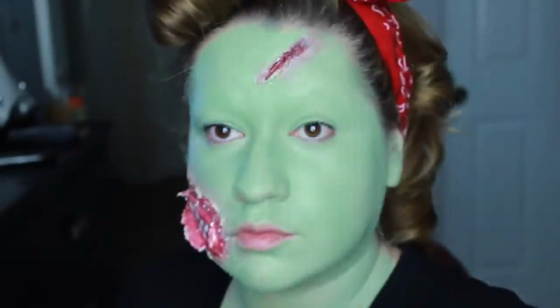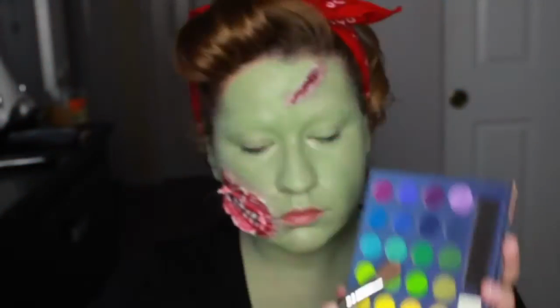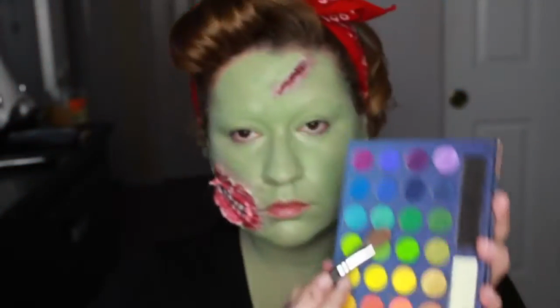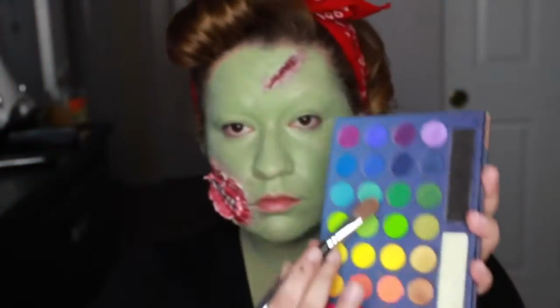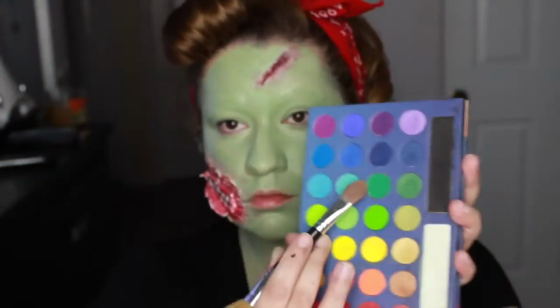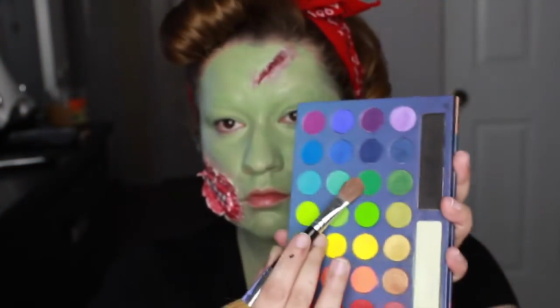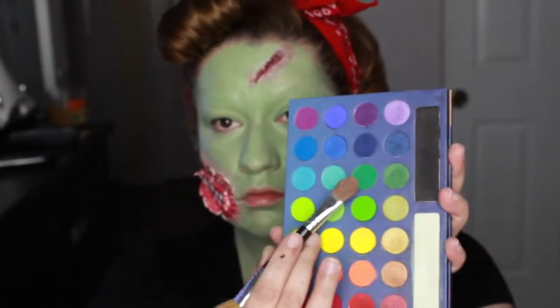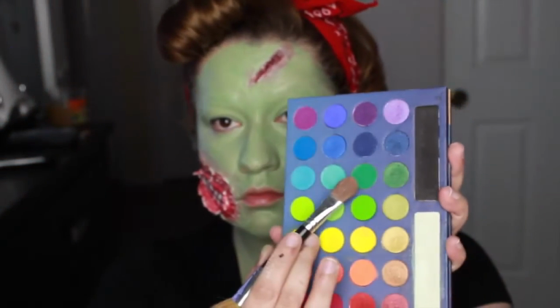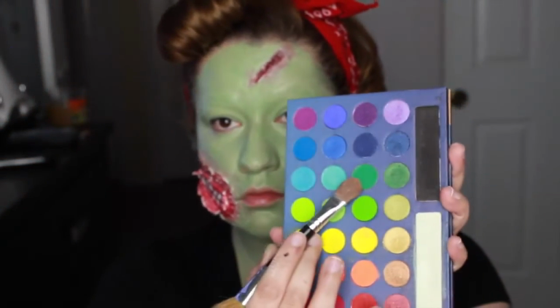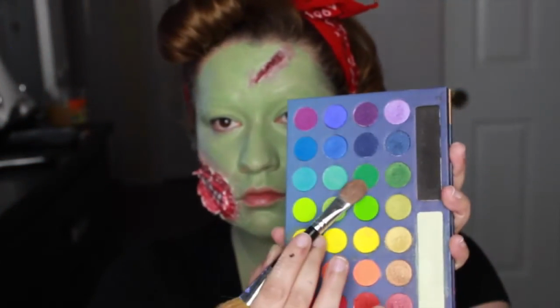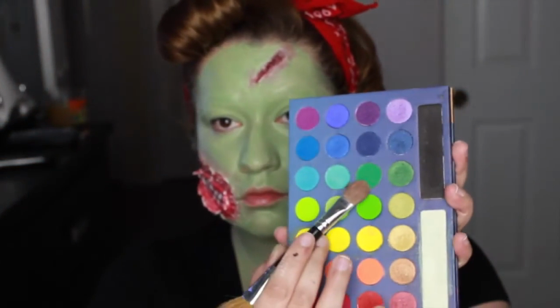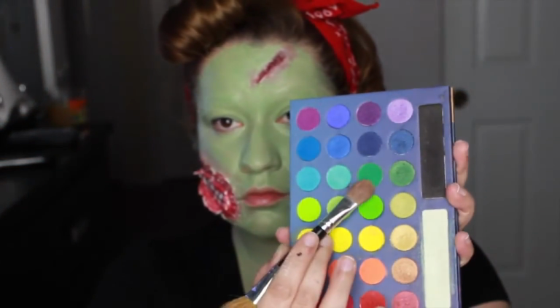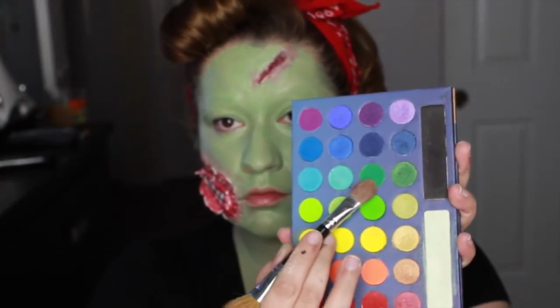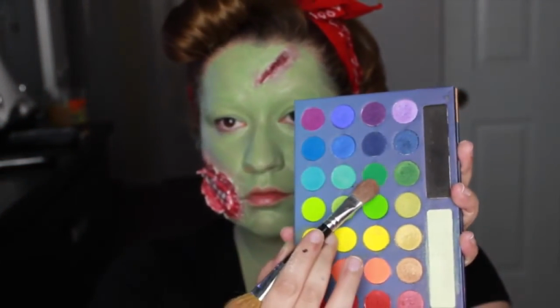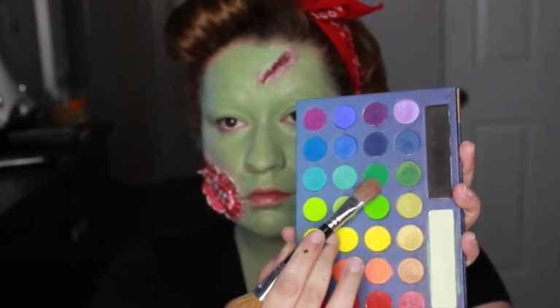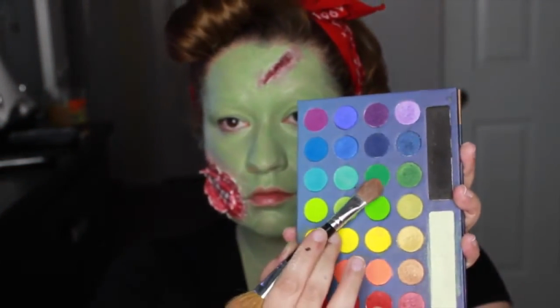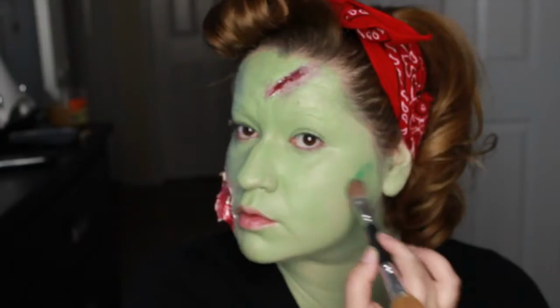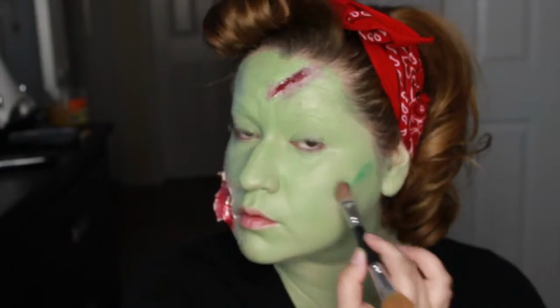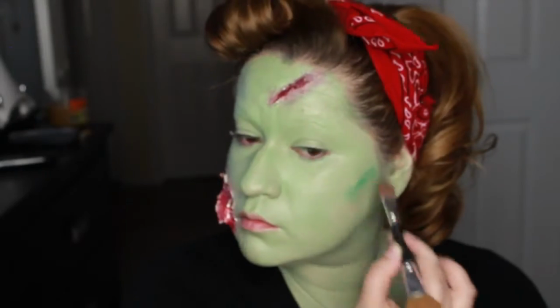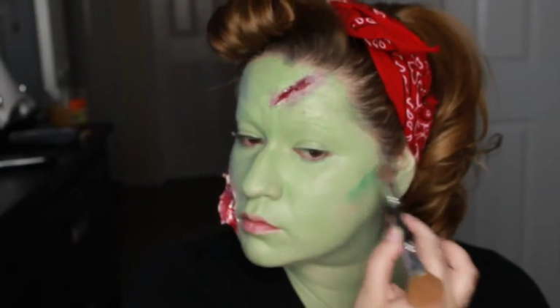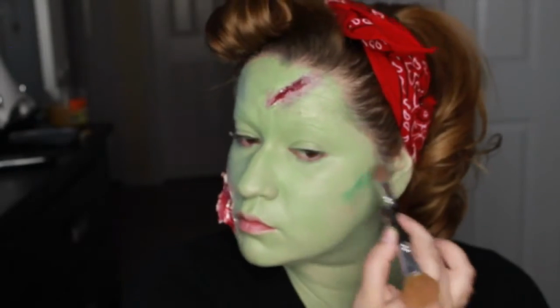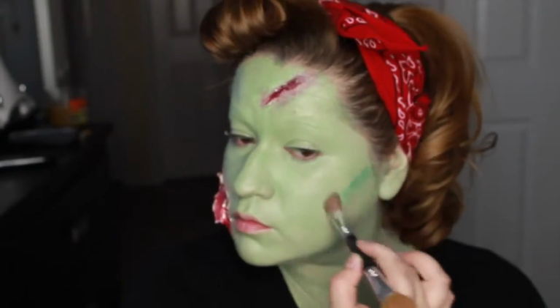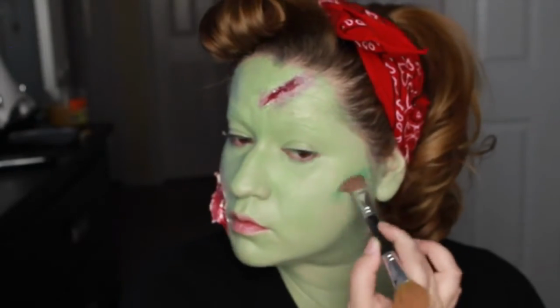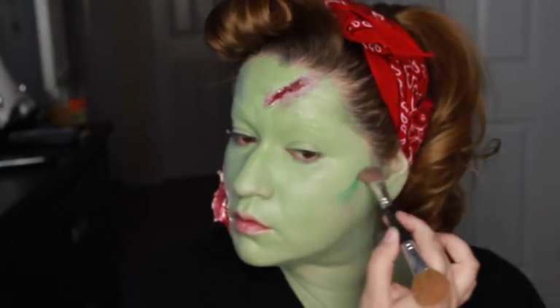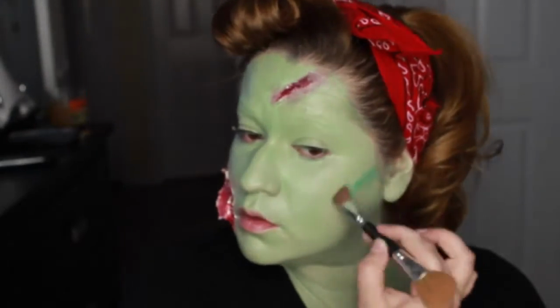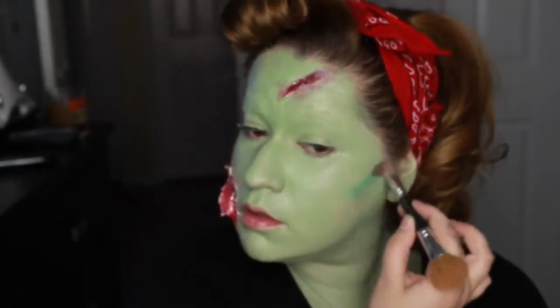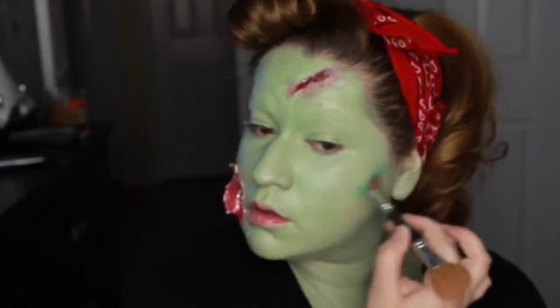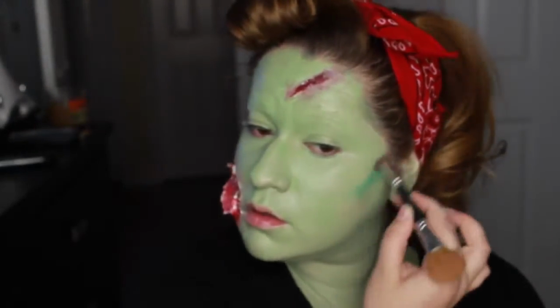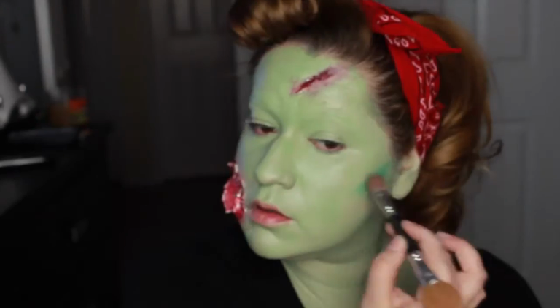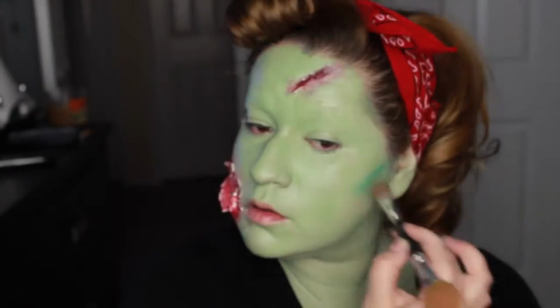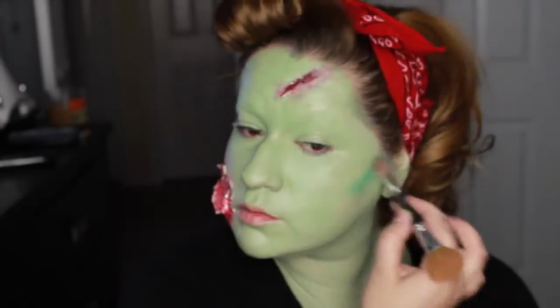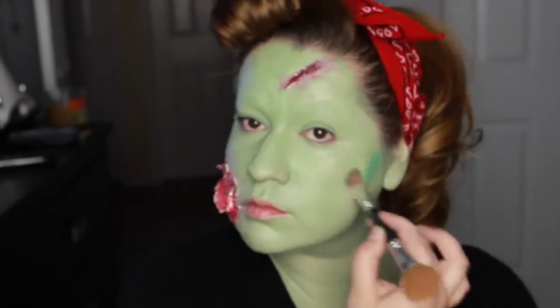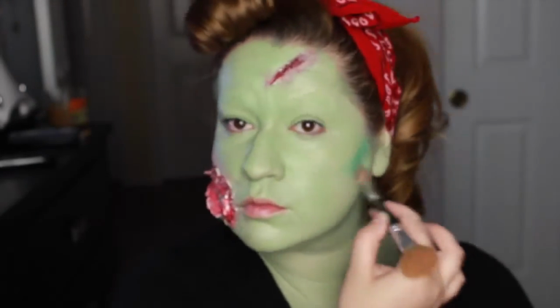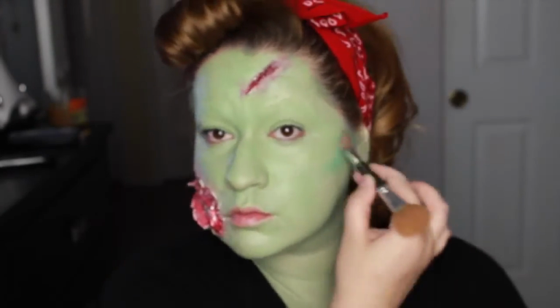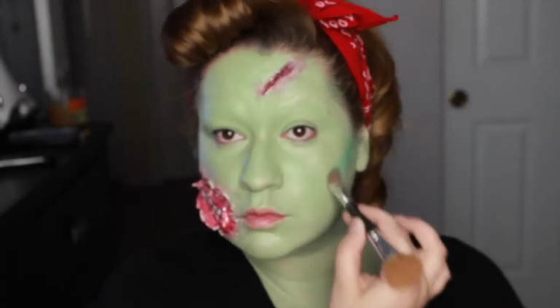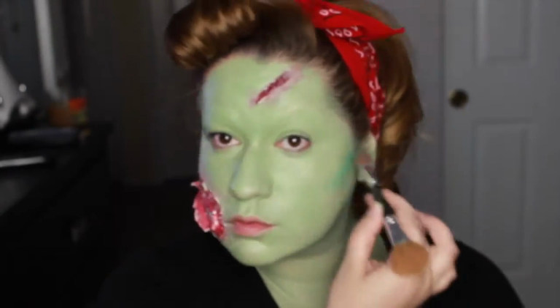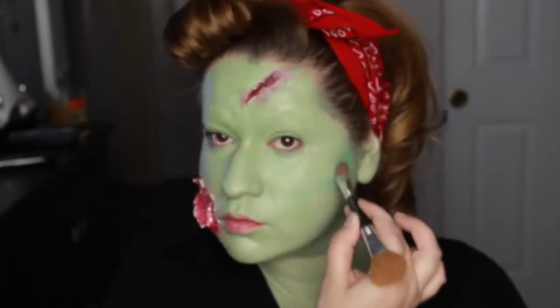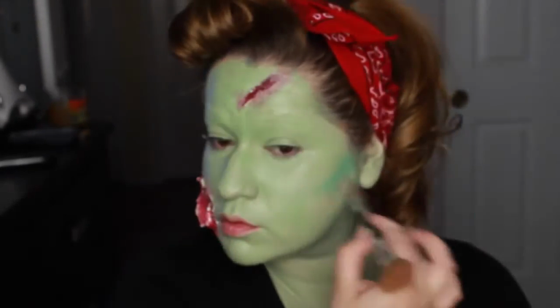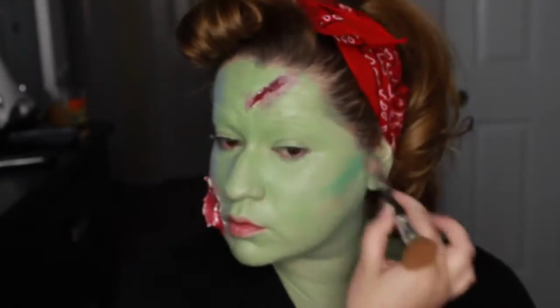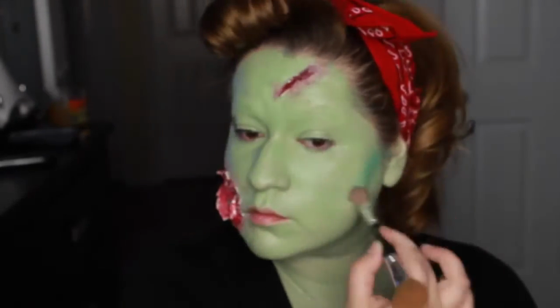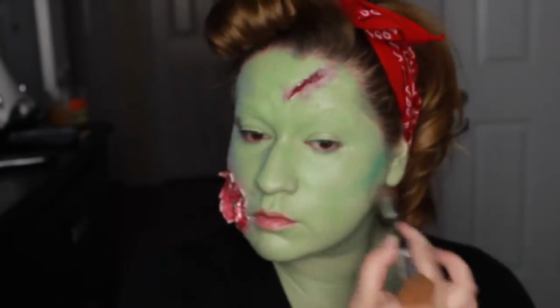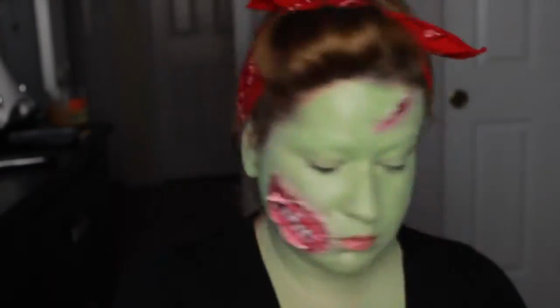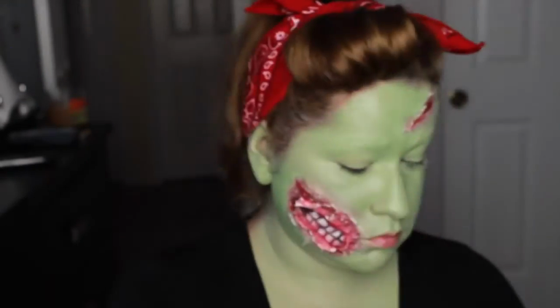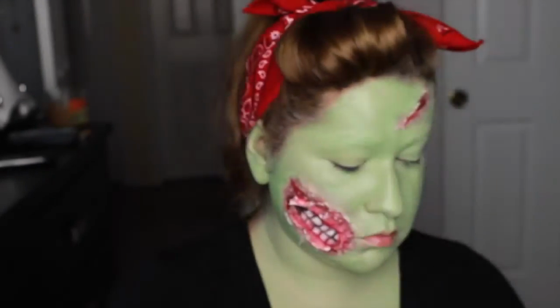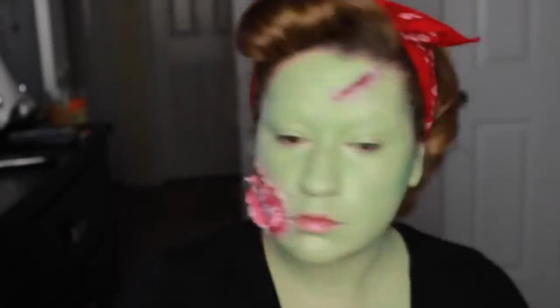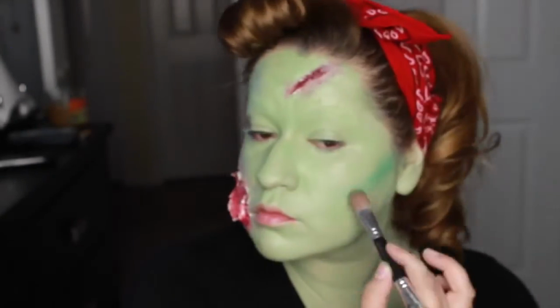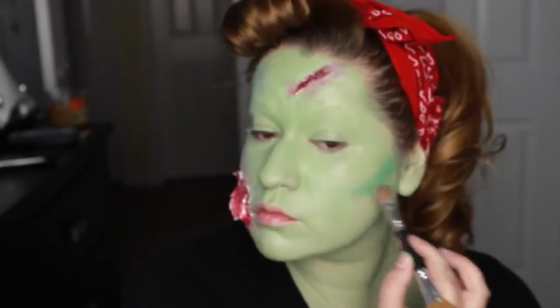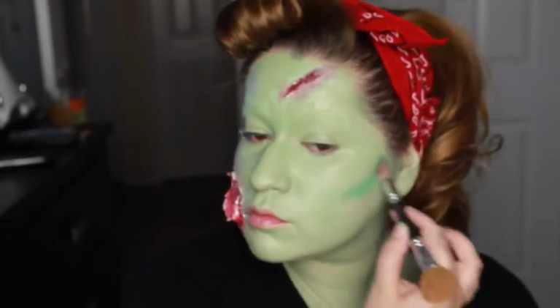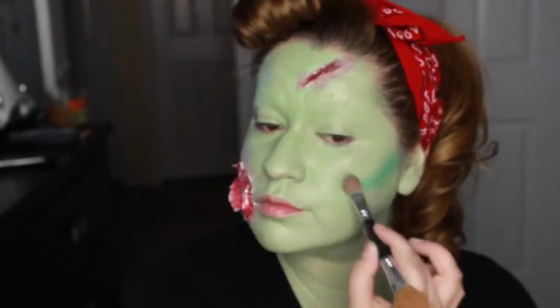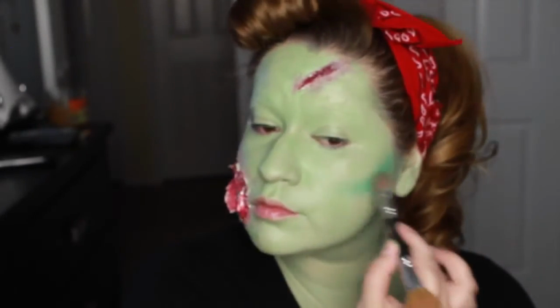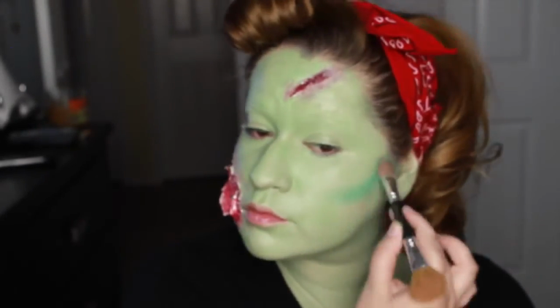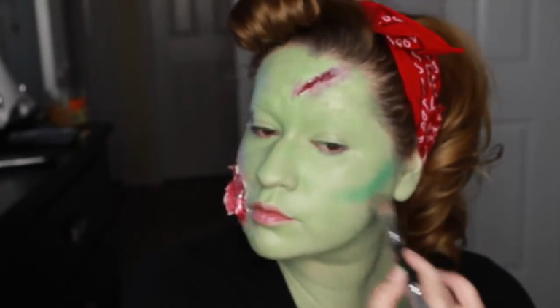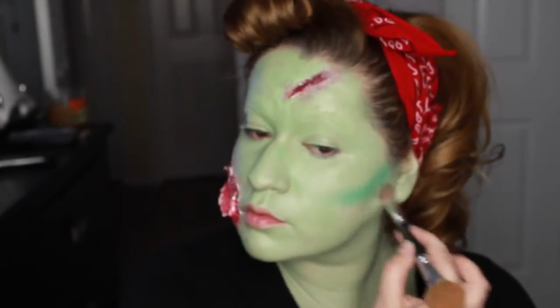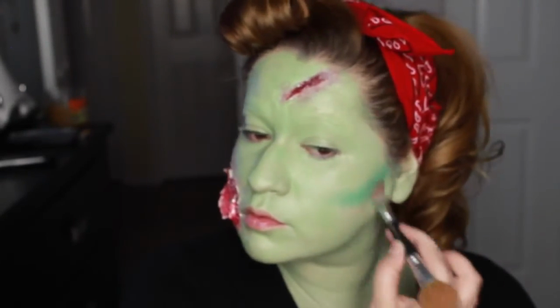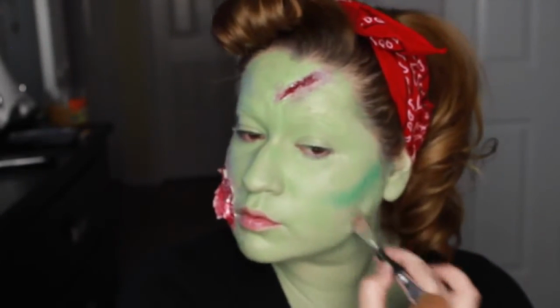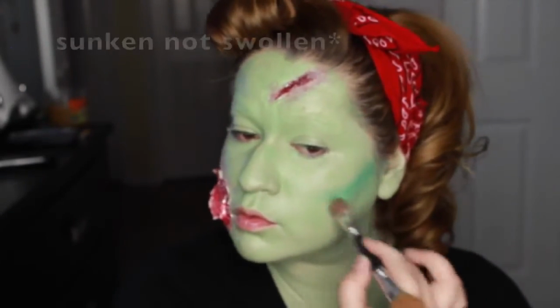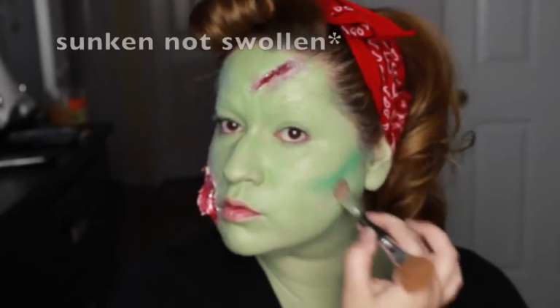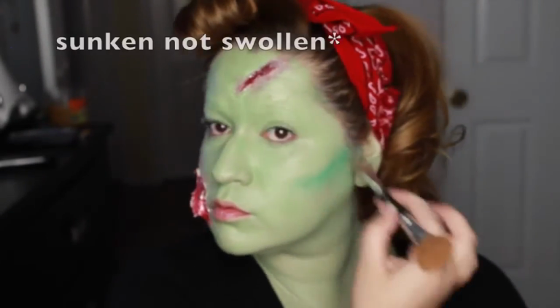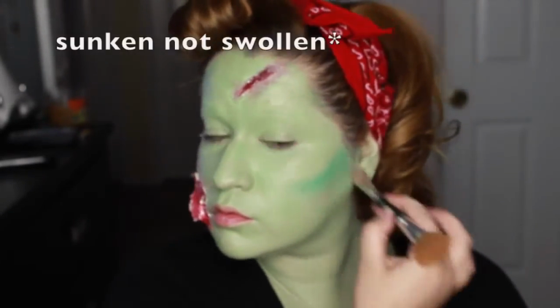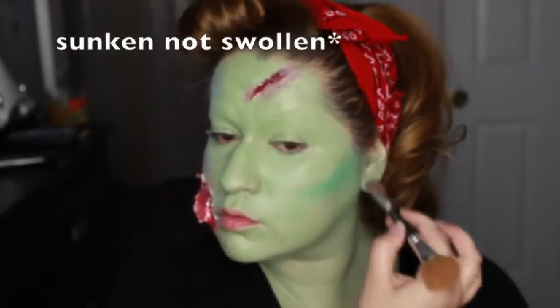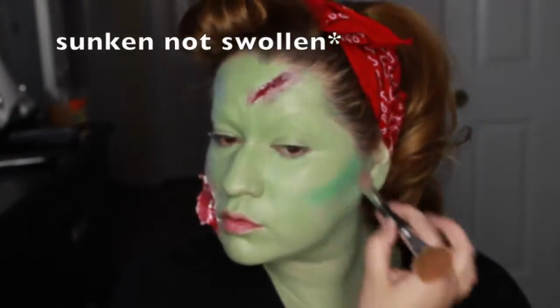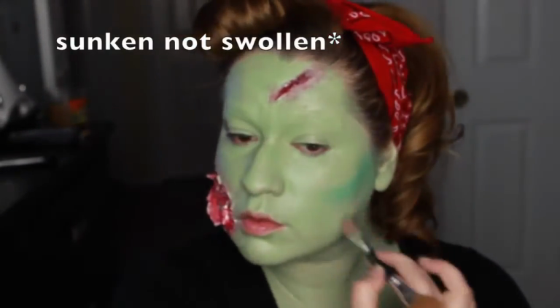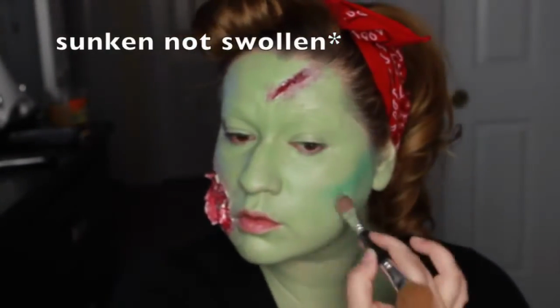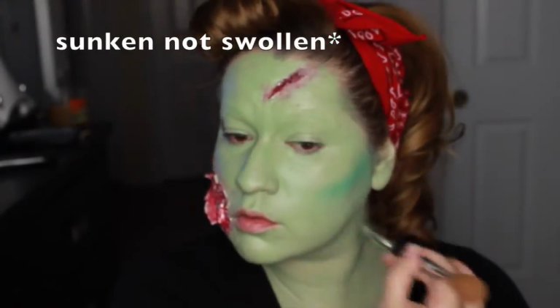Using the green from the Take Me to Brazil palette, I'm using it to hollow out my cheeks and also hollow out parts of my chest to give it a swollen, sunken look.